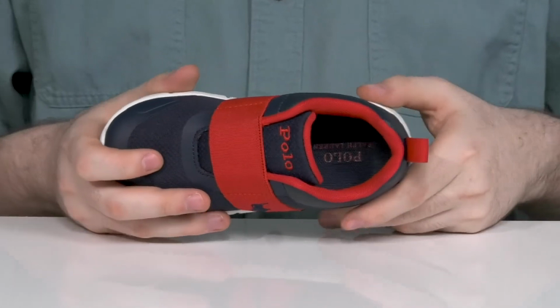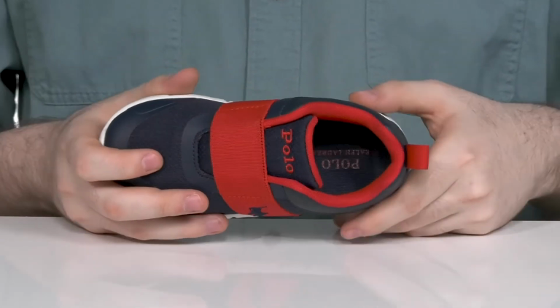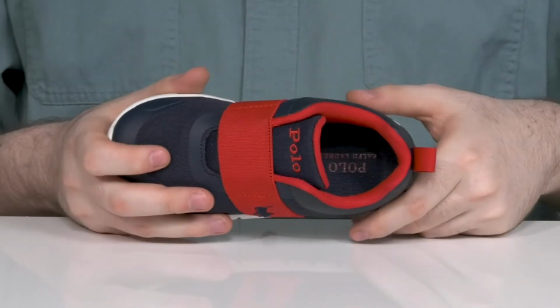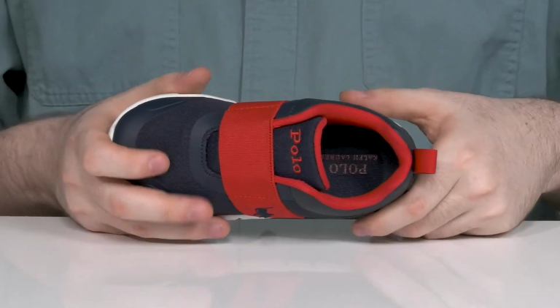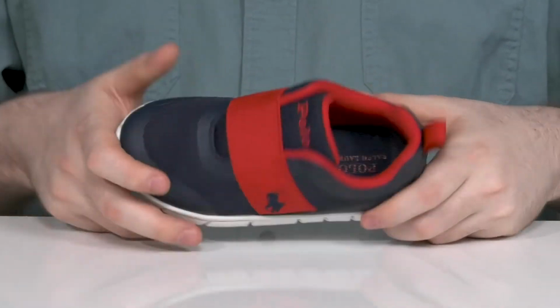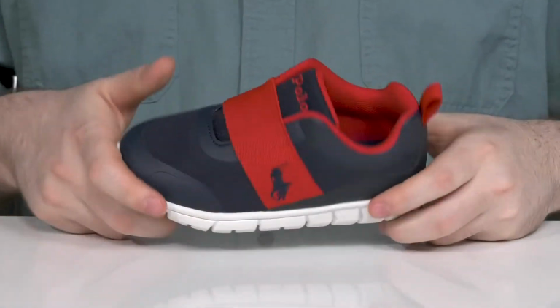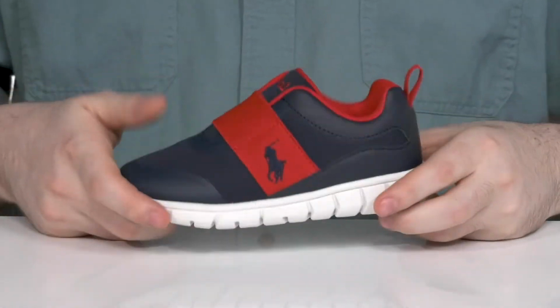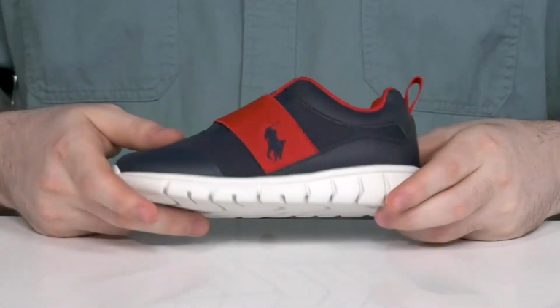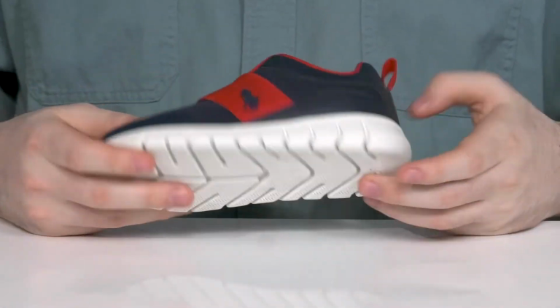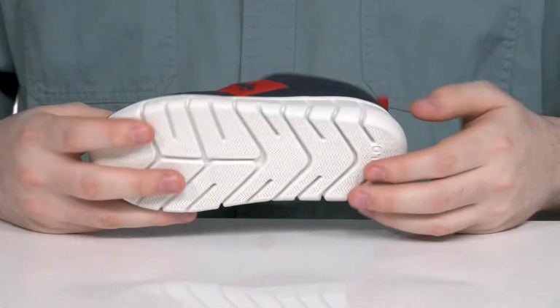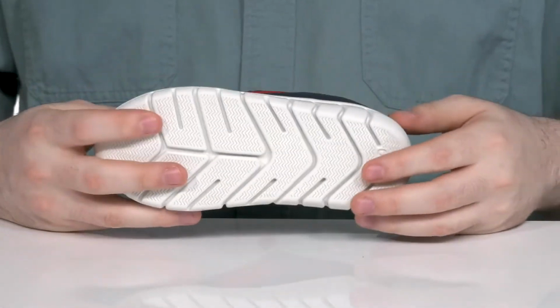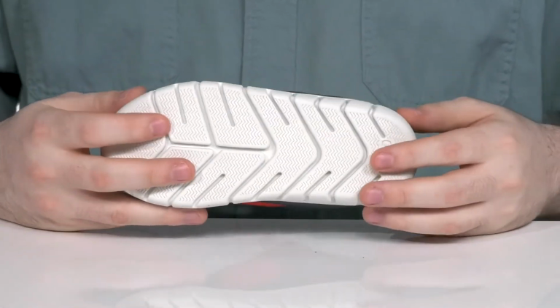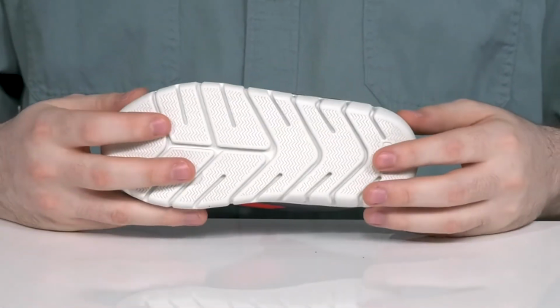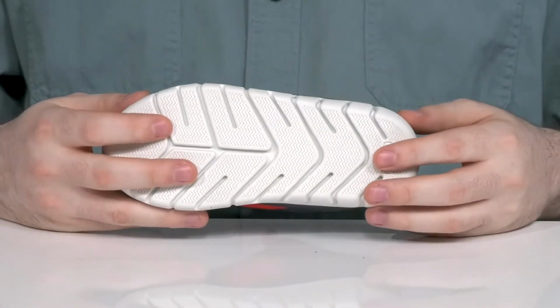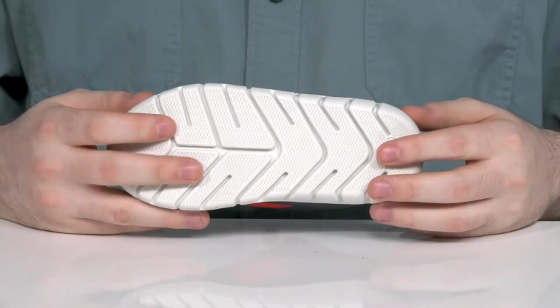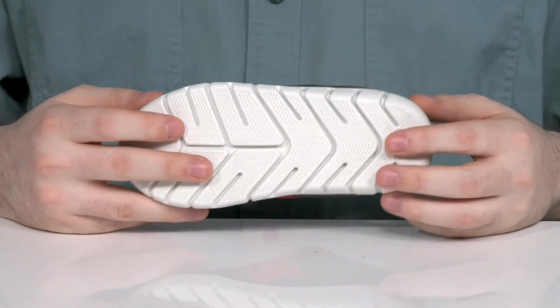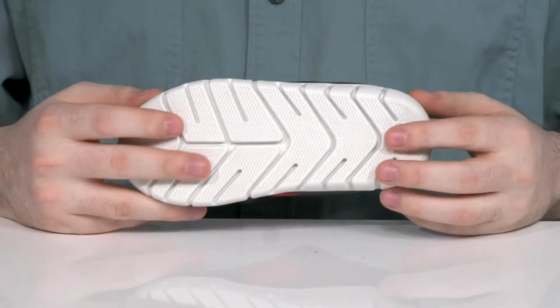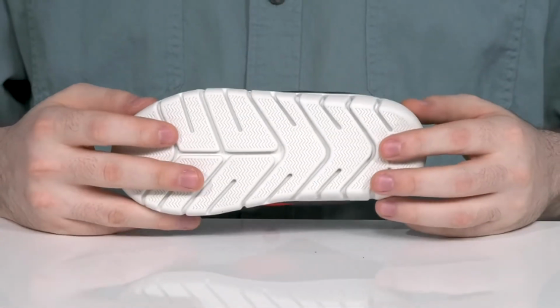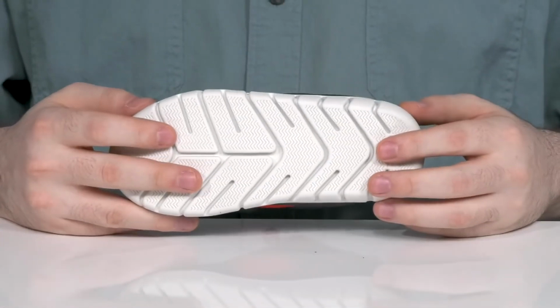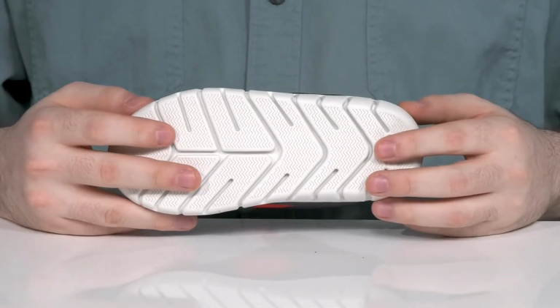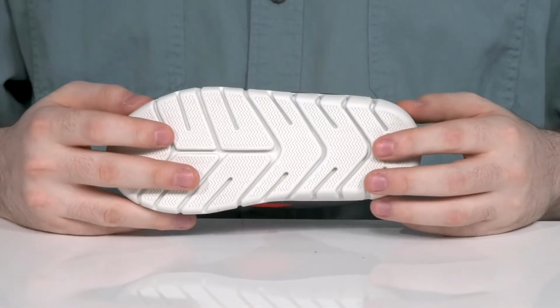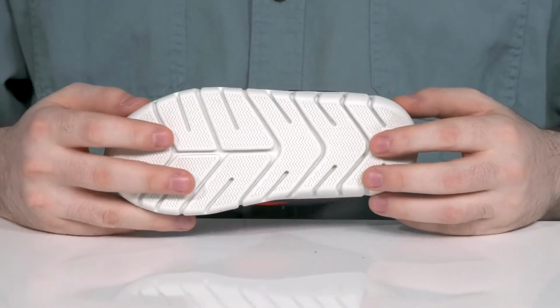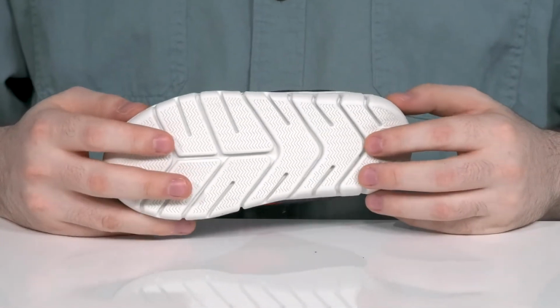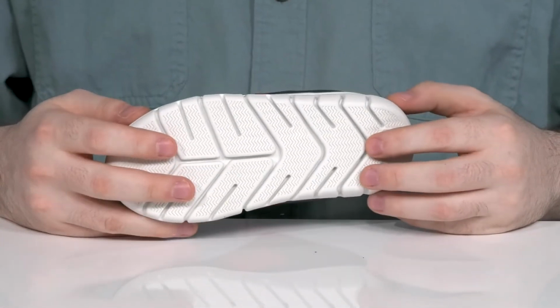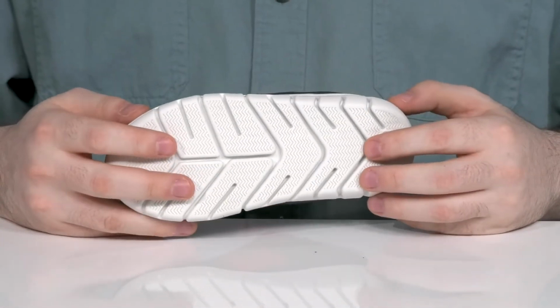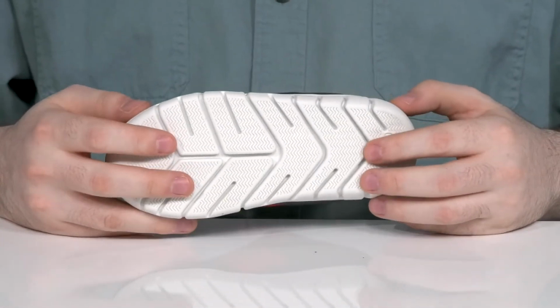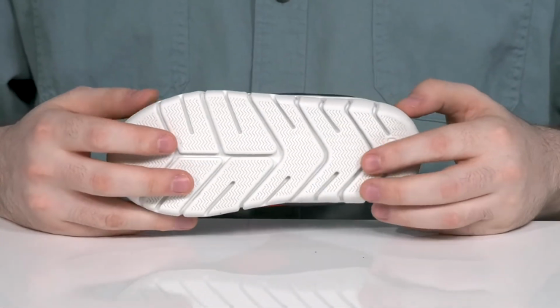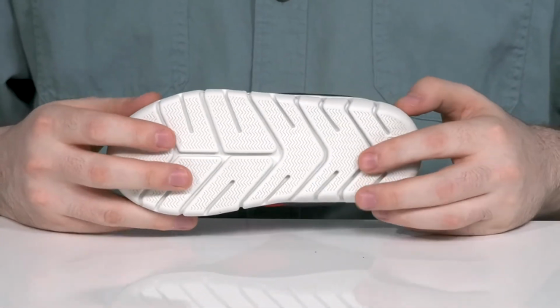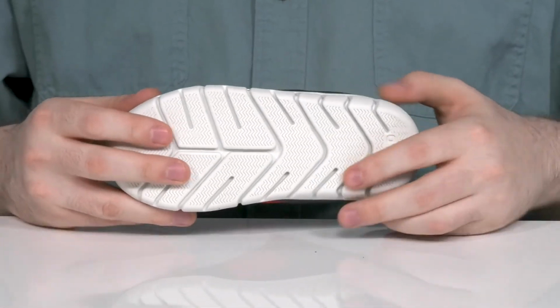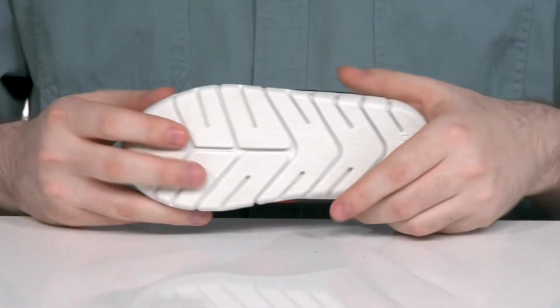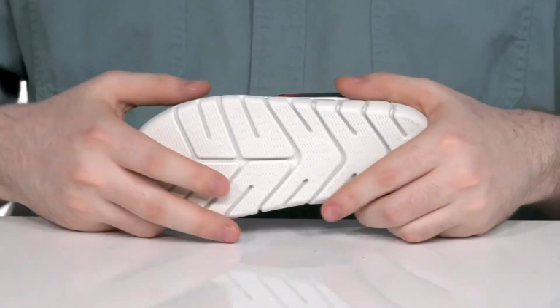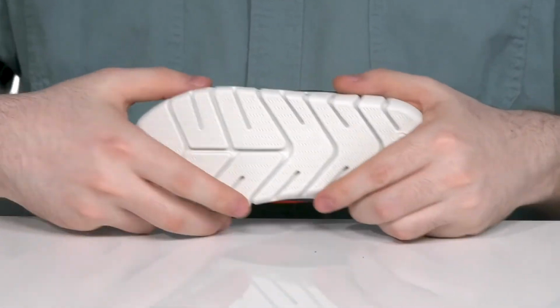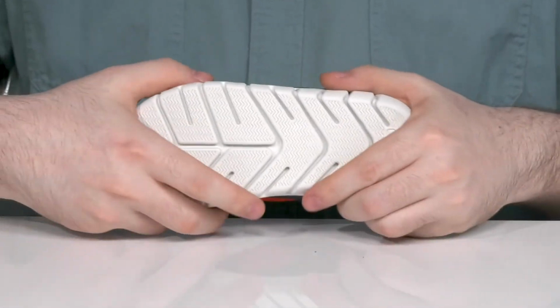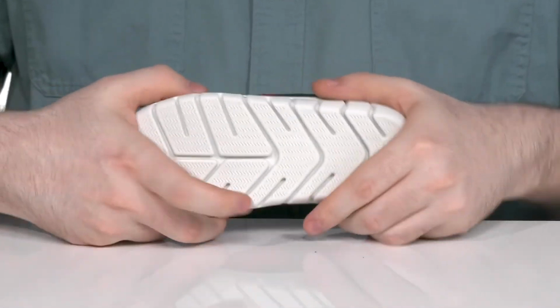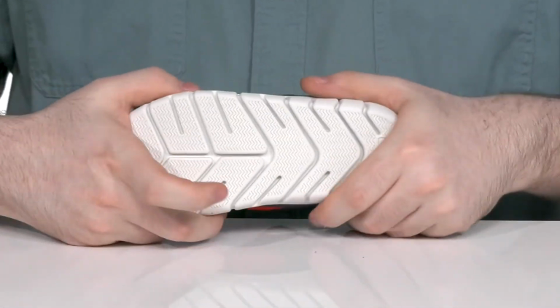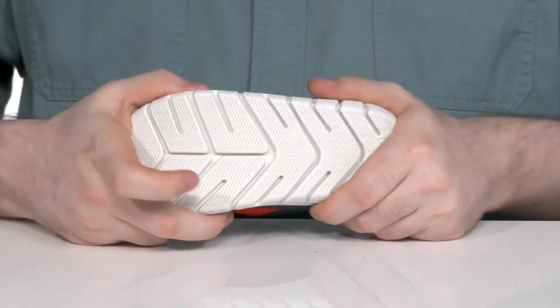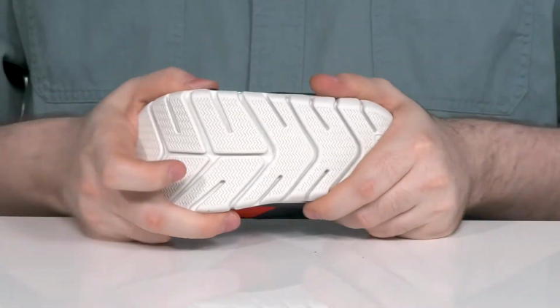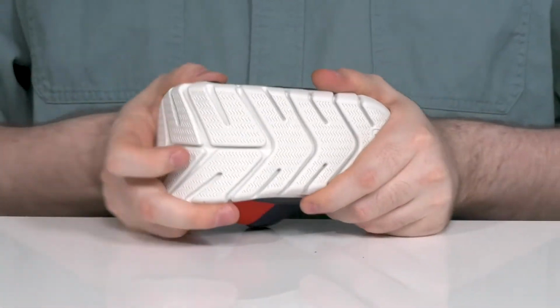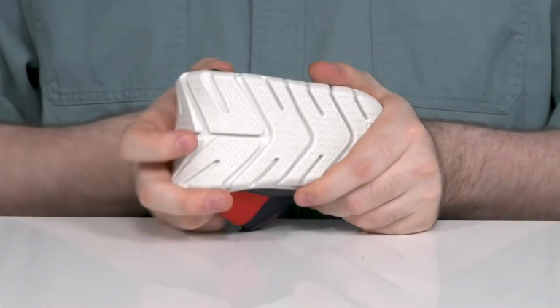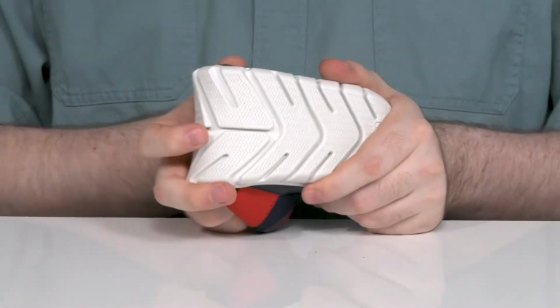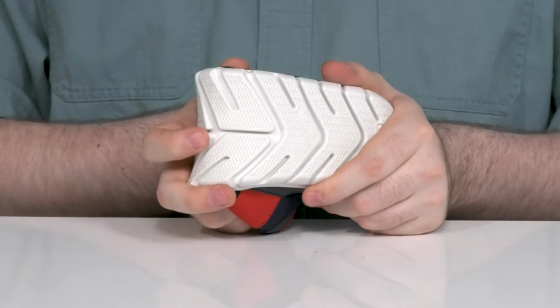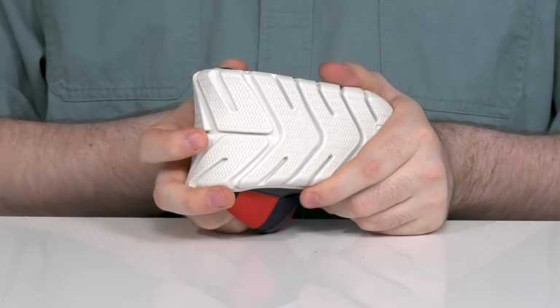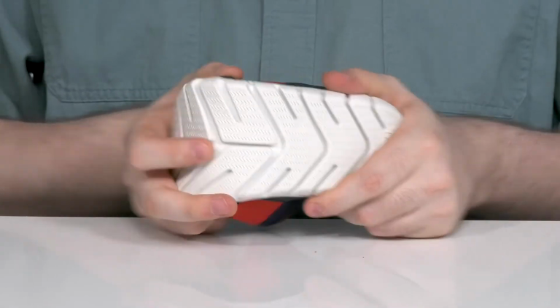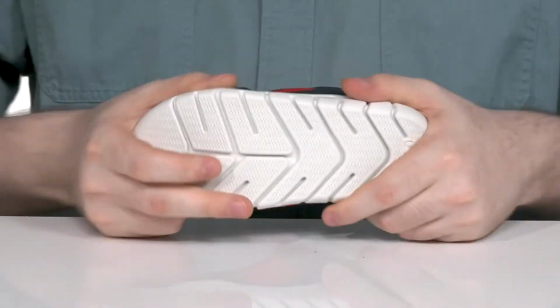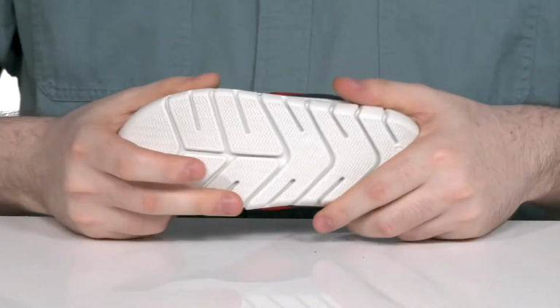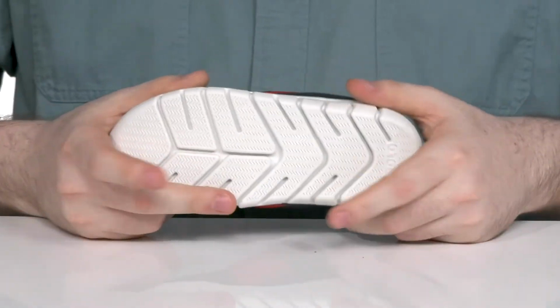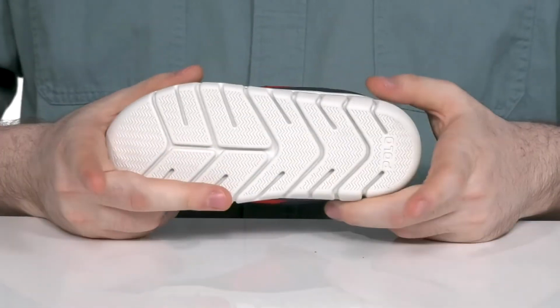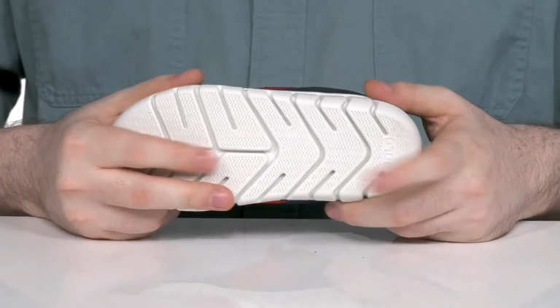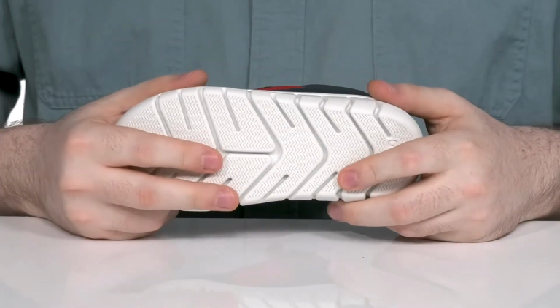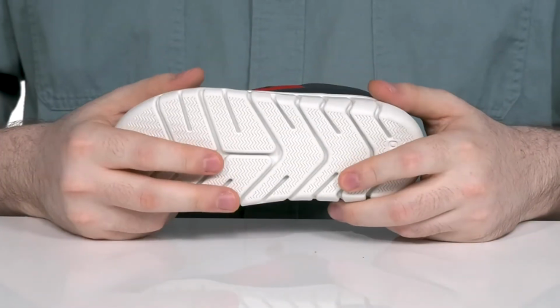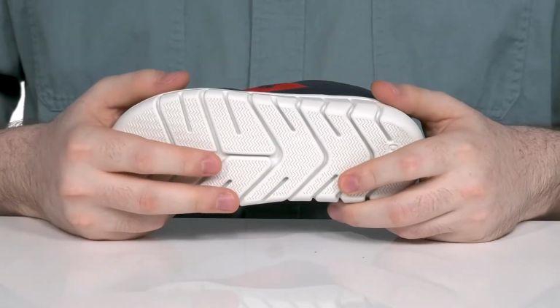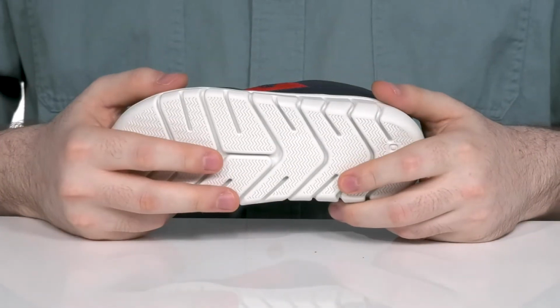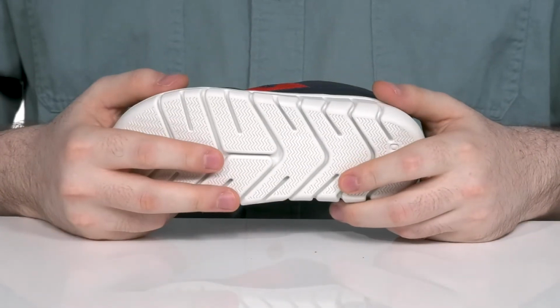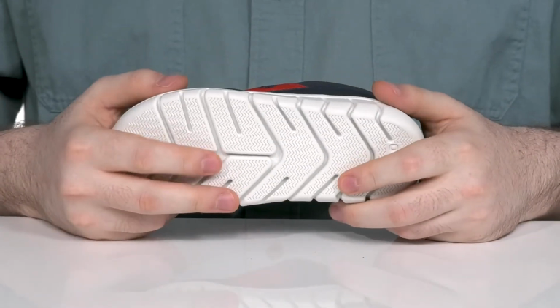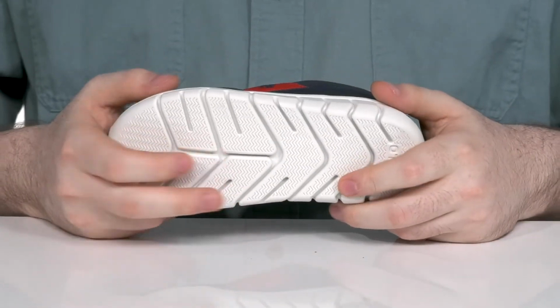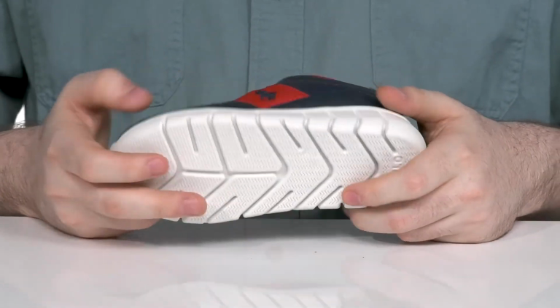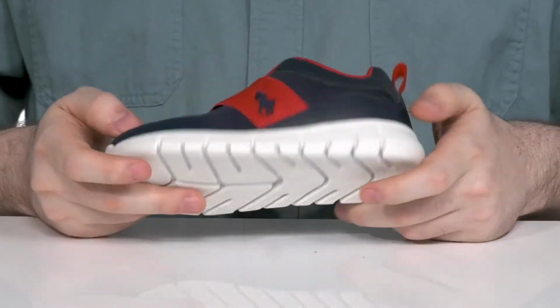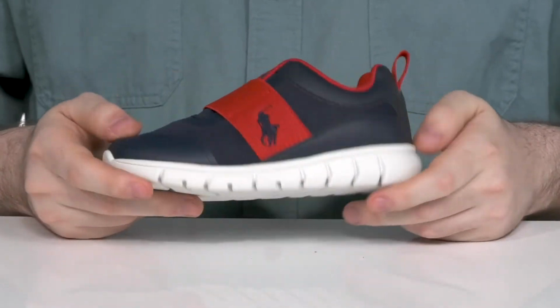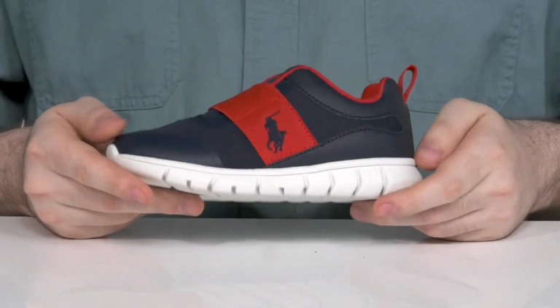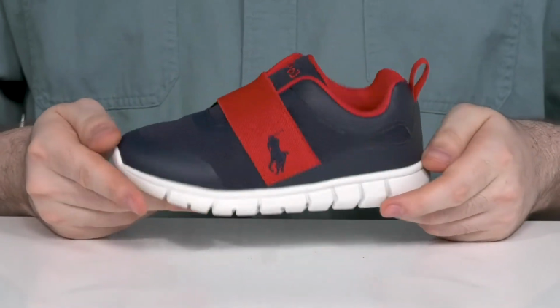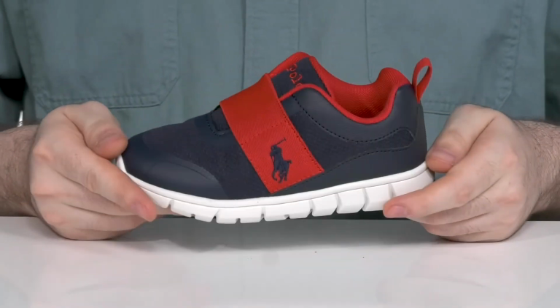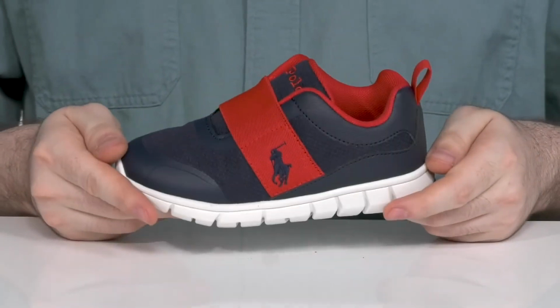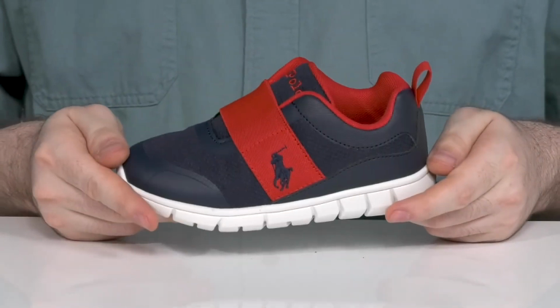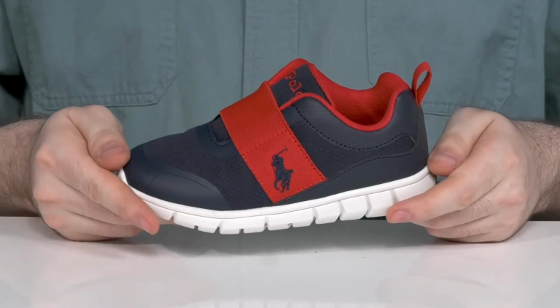The foam footbed in the bottom is also pretty comfortable, and it sits on top of a grippy synthetic outsole that has plenty of flex points to keep these supportive and dynamic.